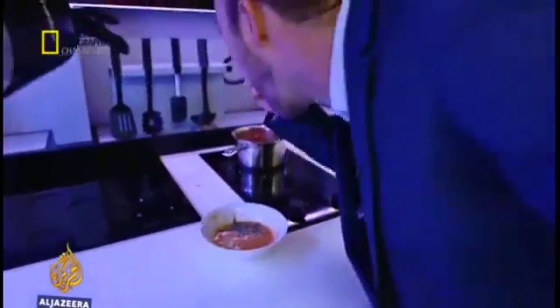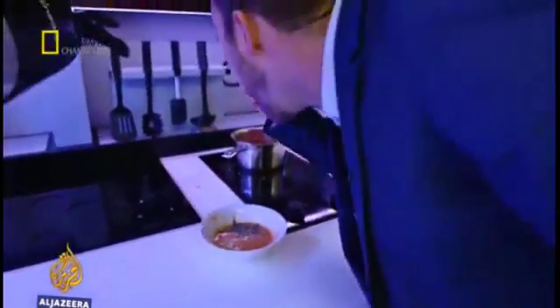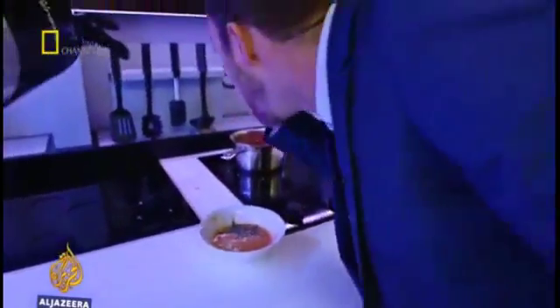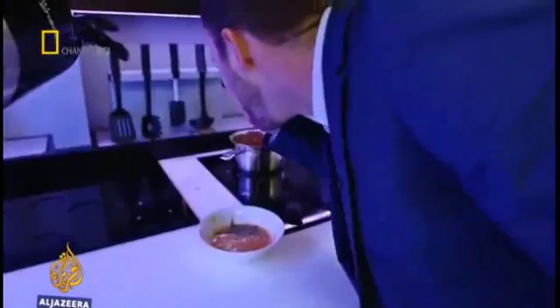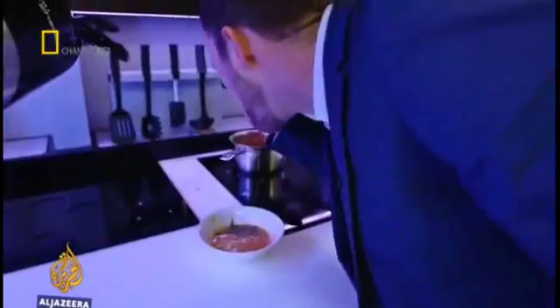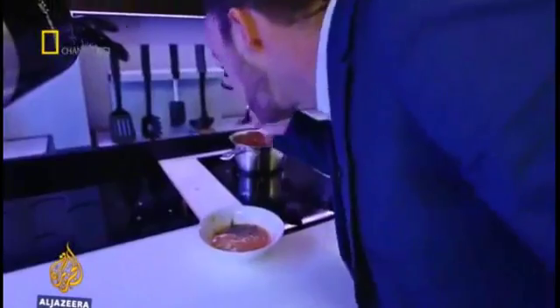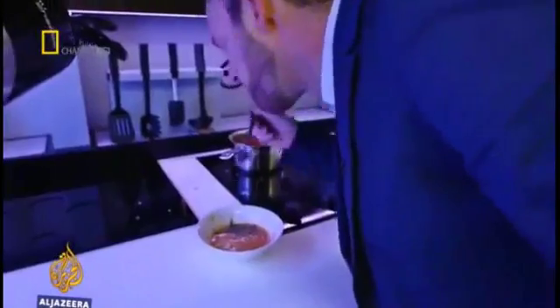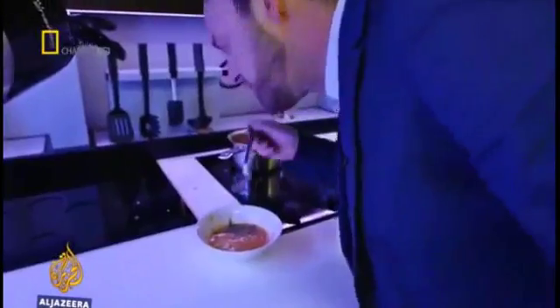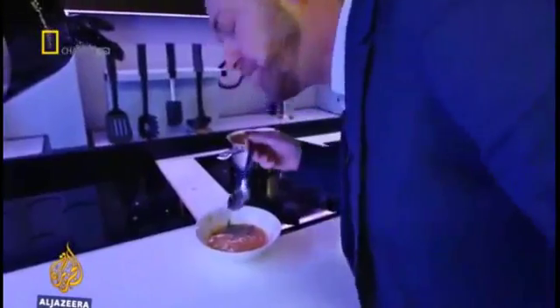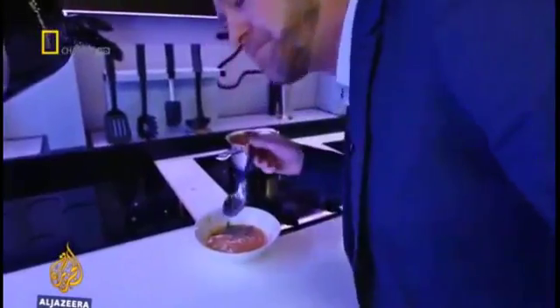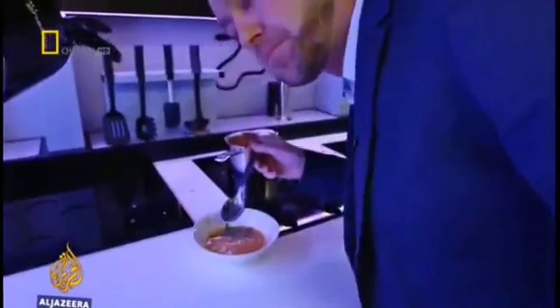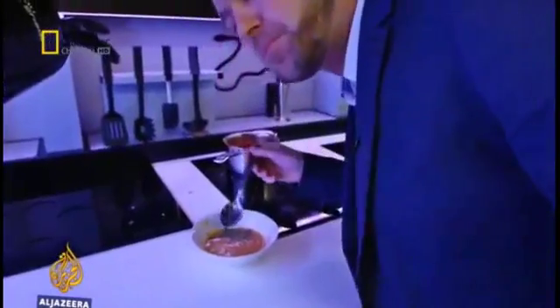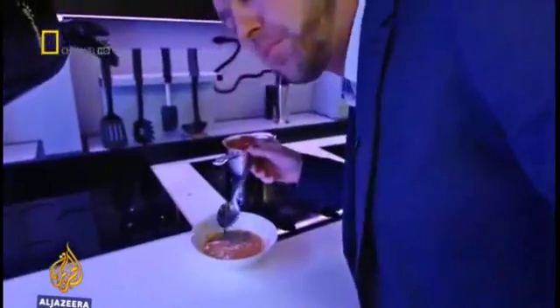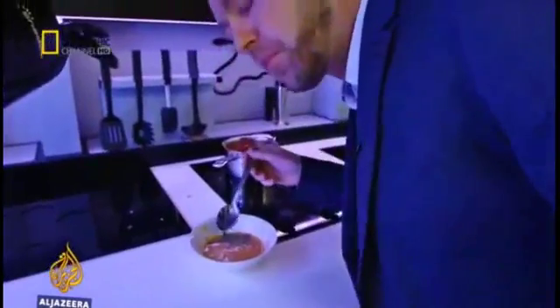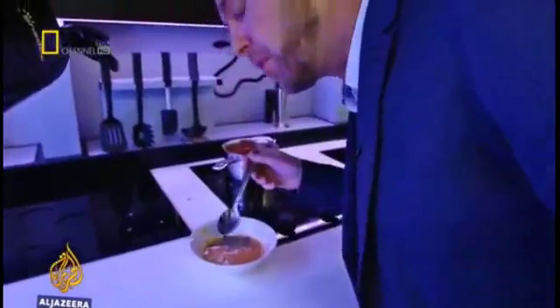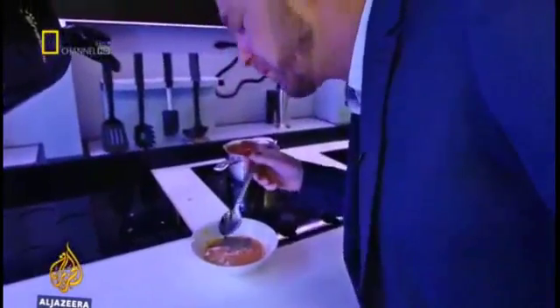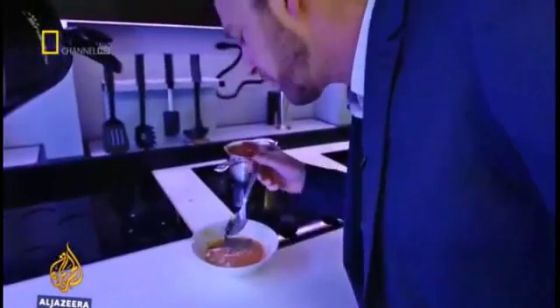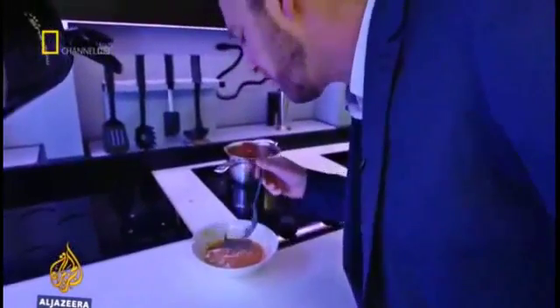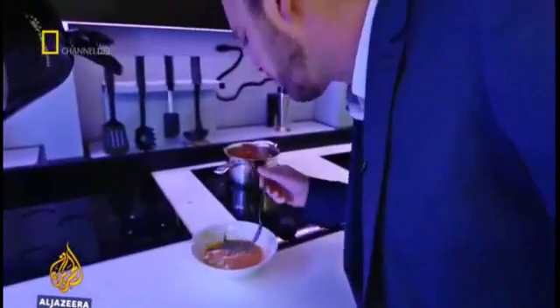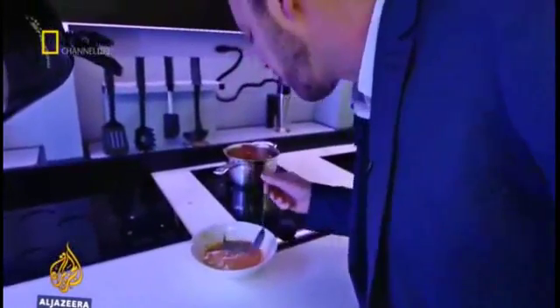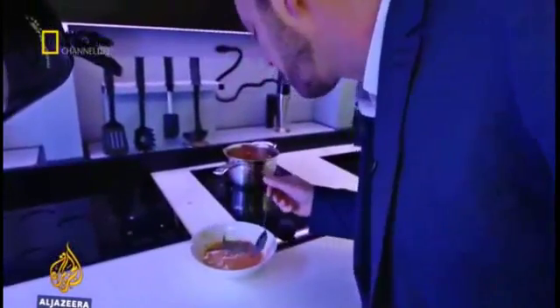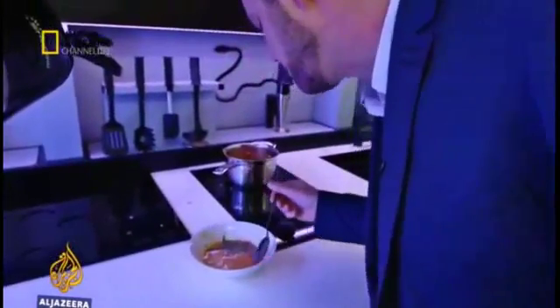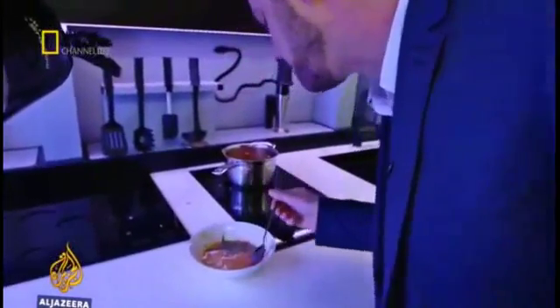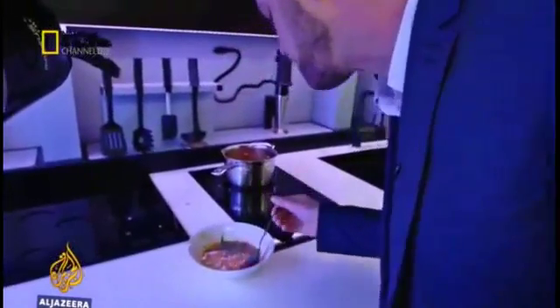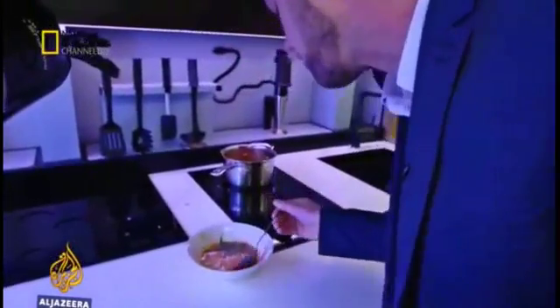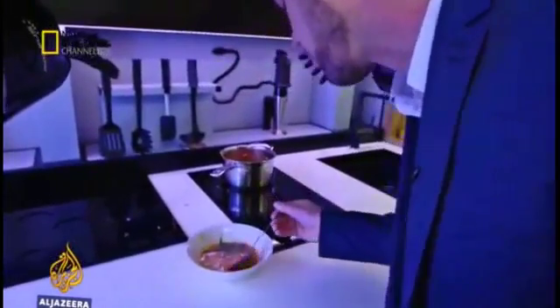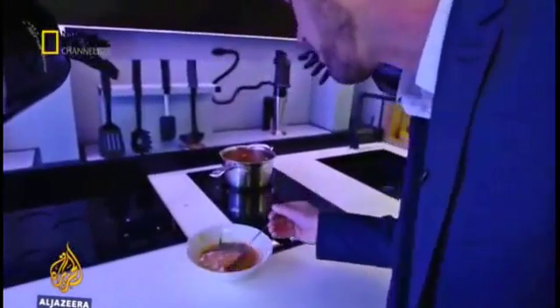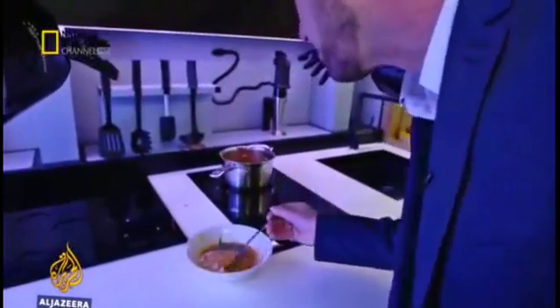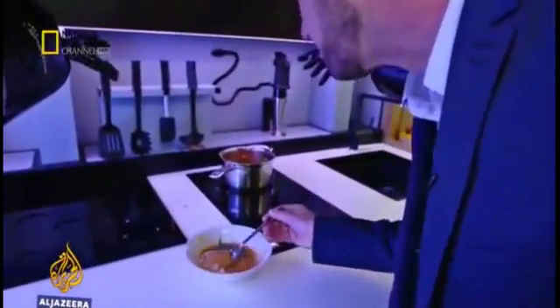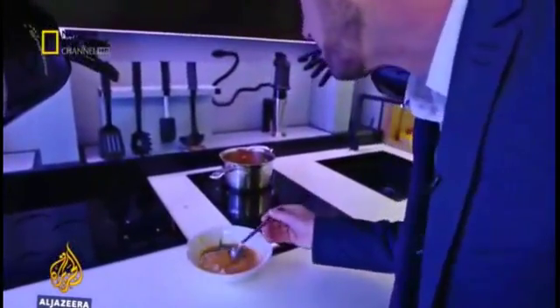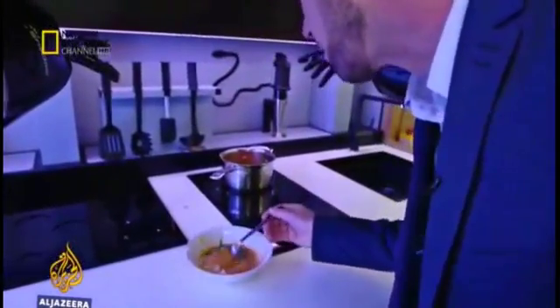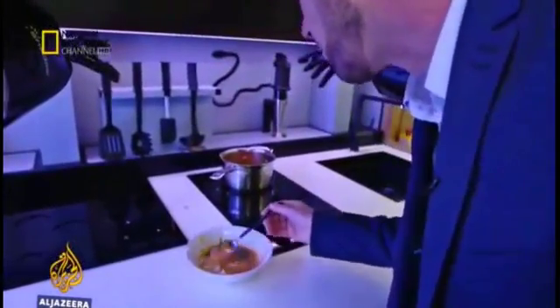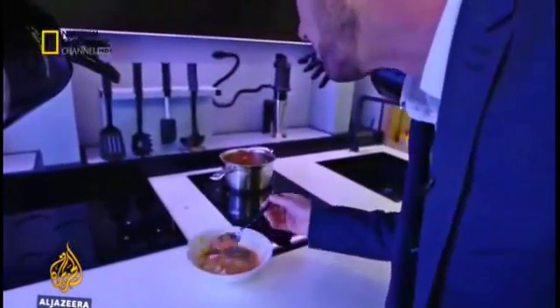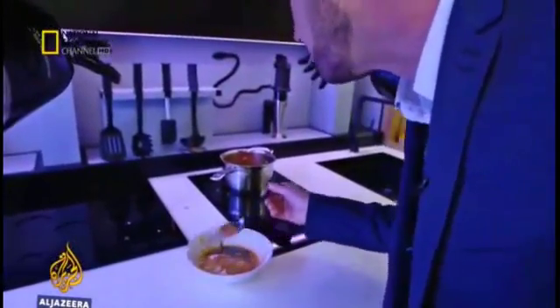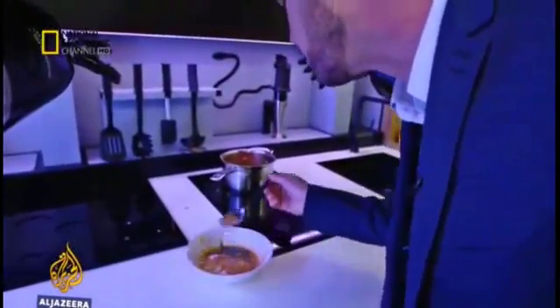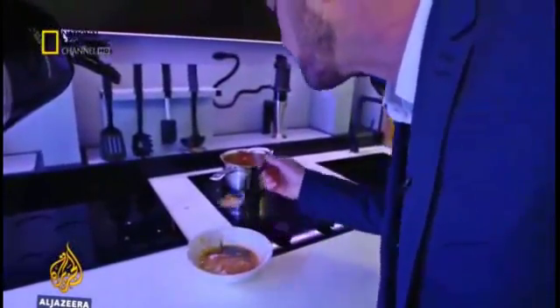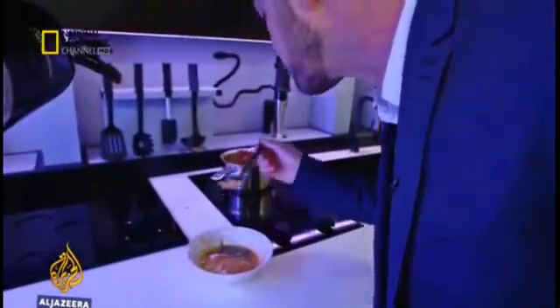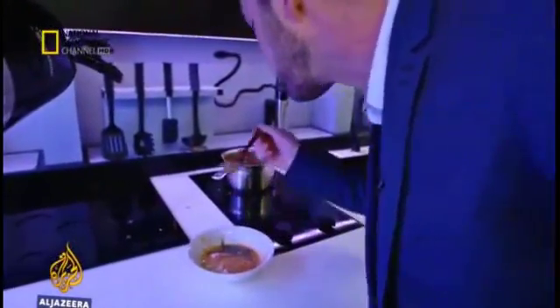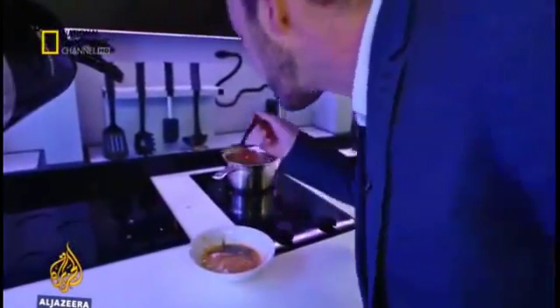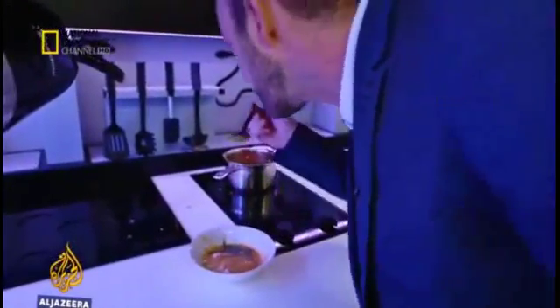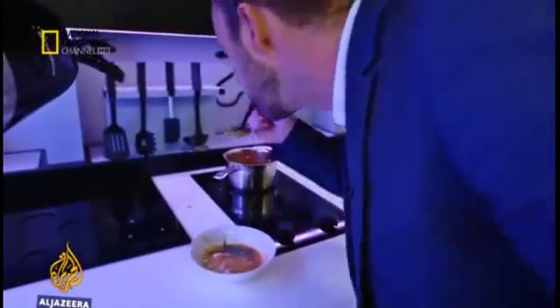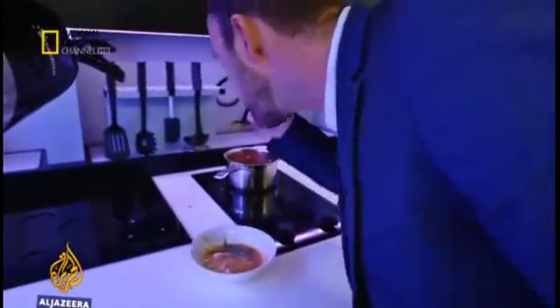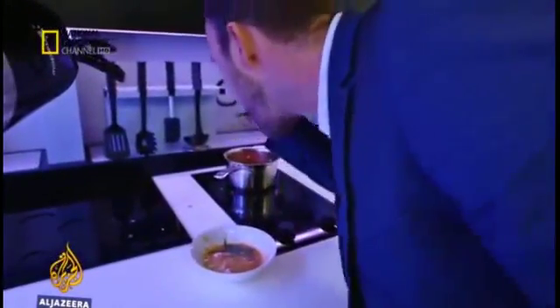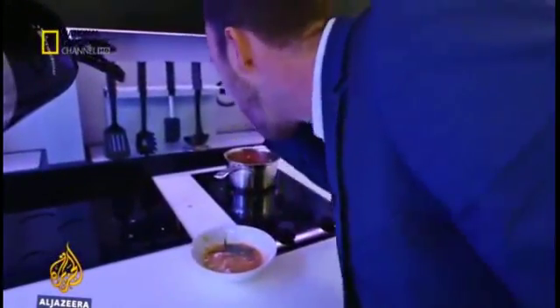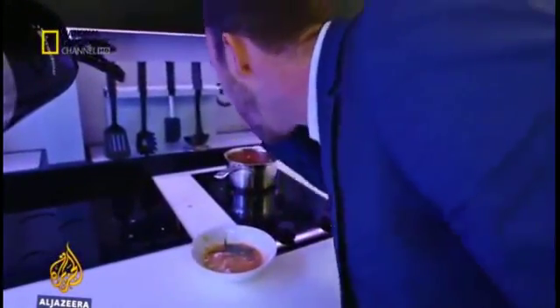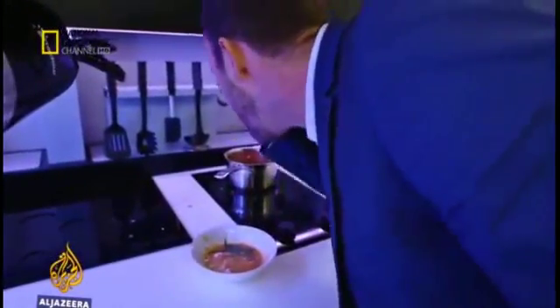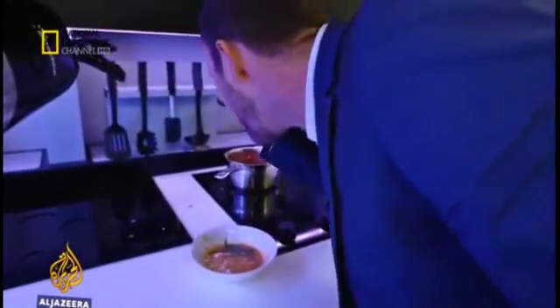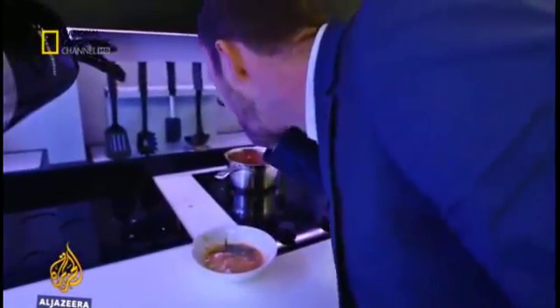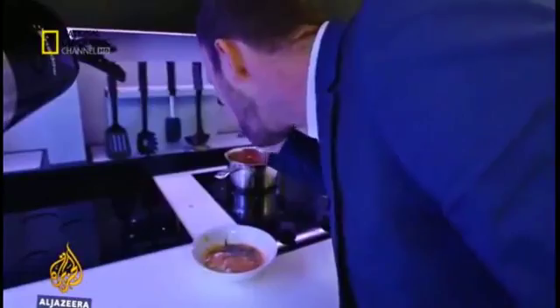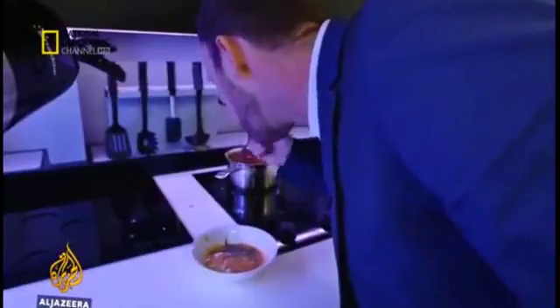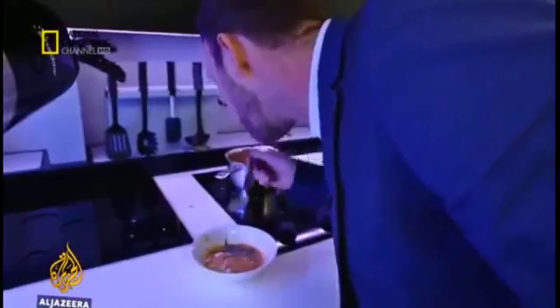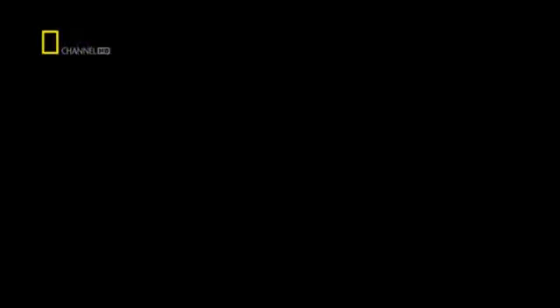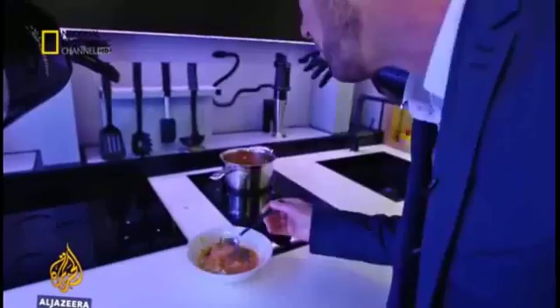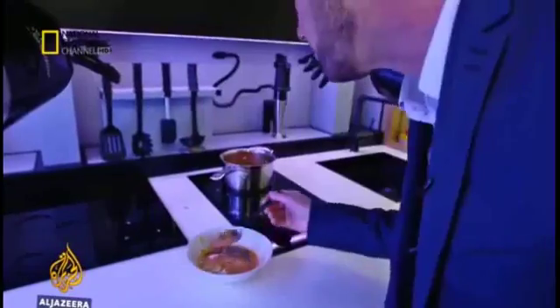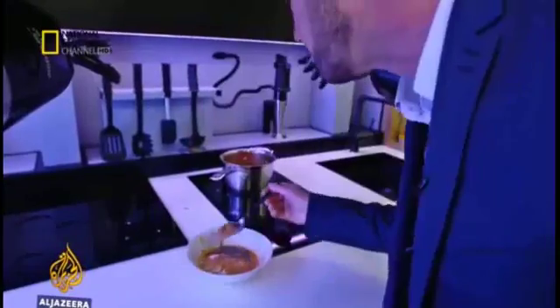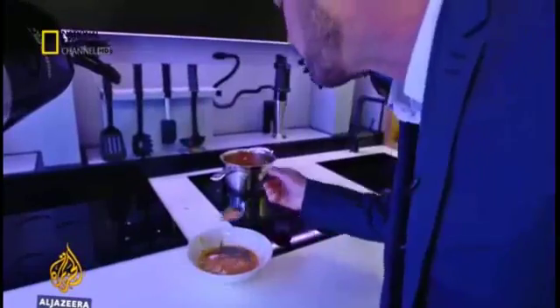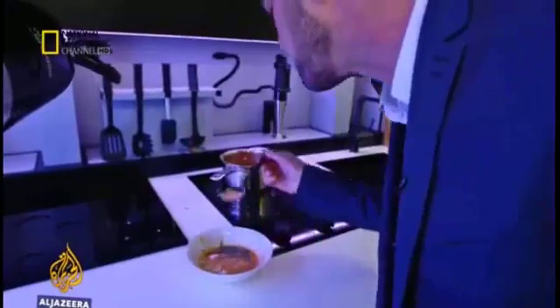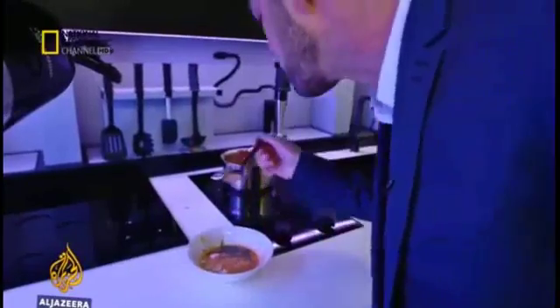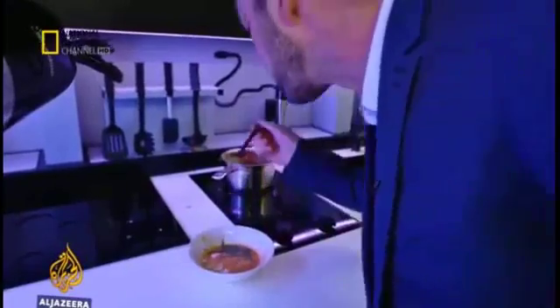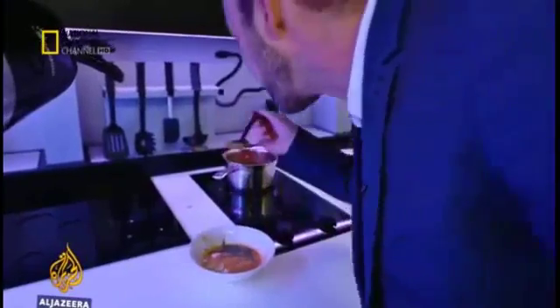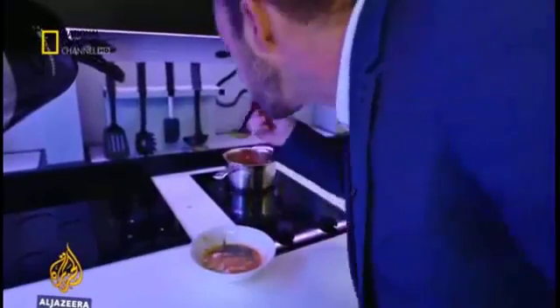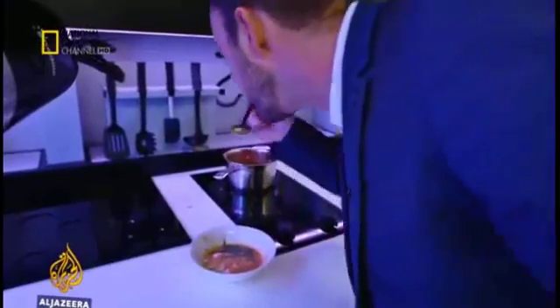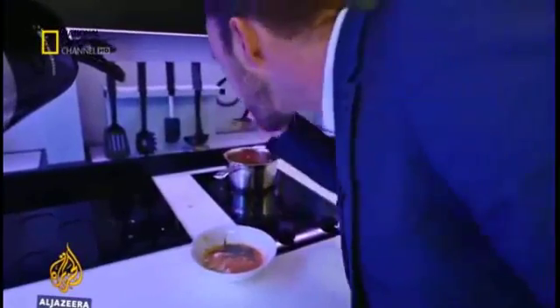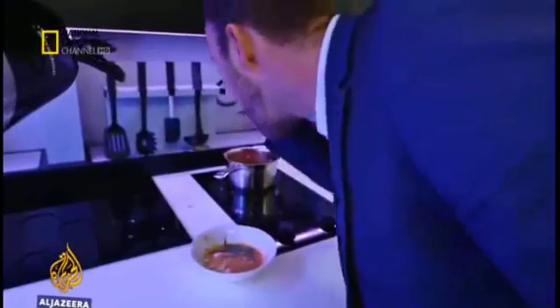The proof of any dish is in the tasting — very nice. Tarek Basley, Al Jazeera, Central London.